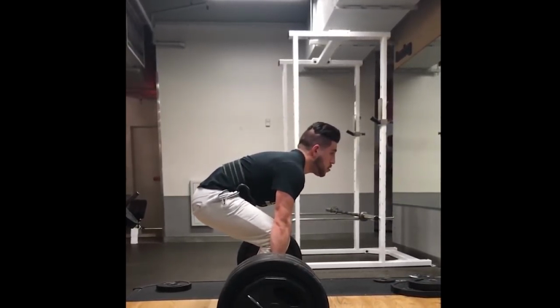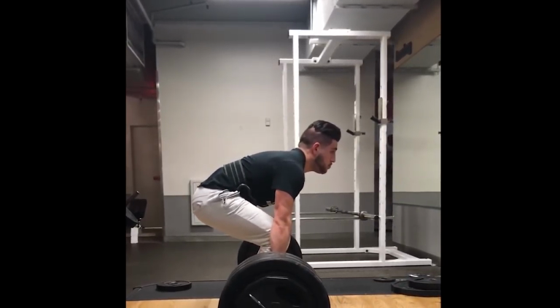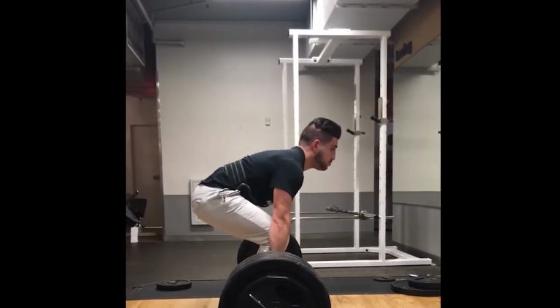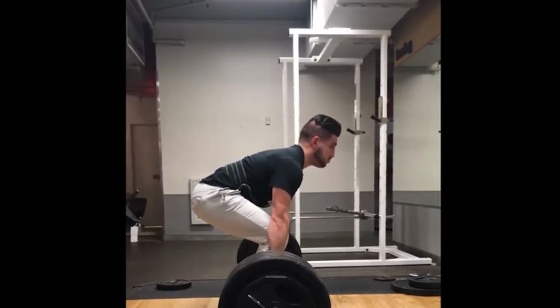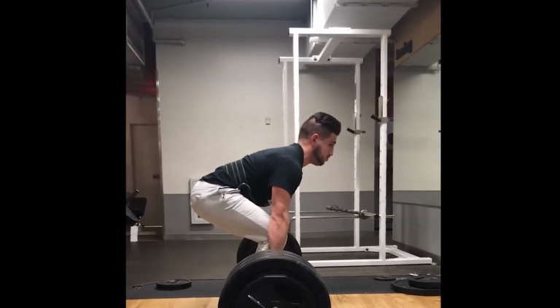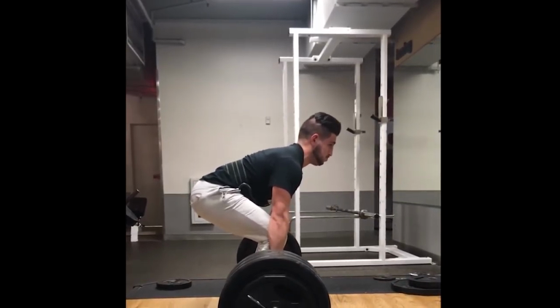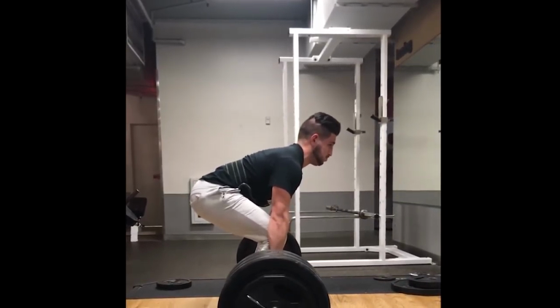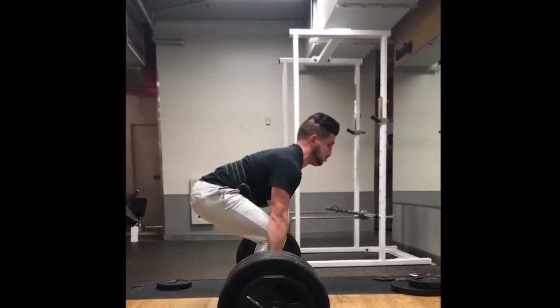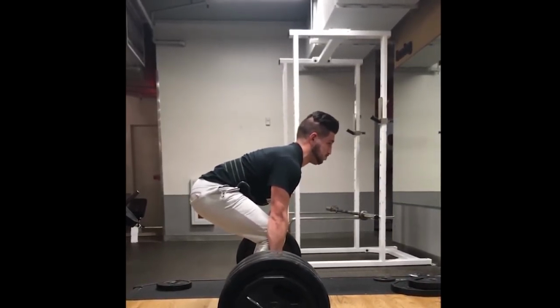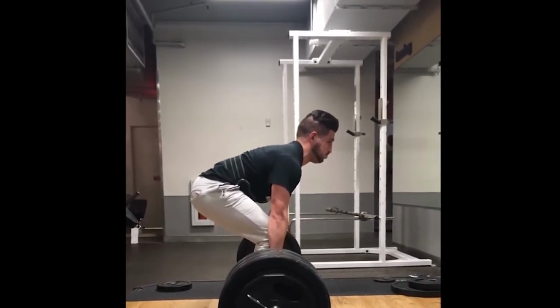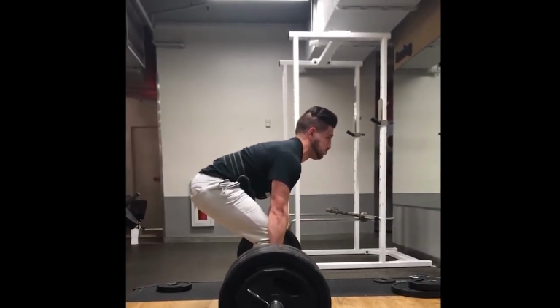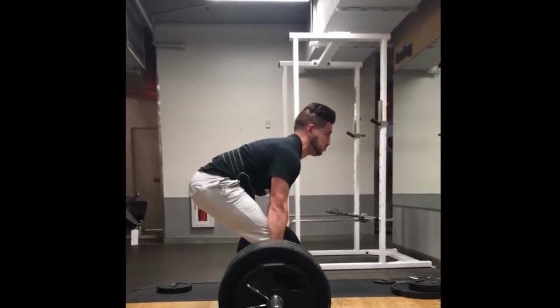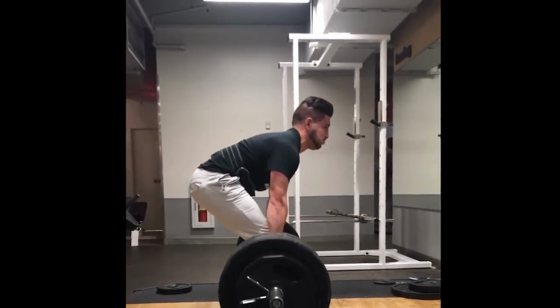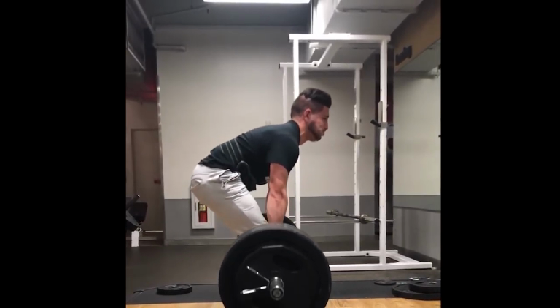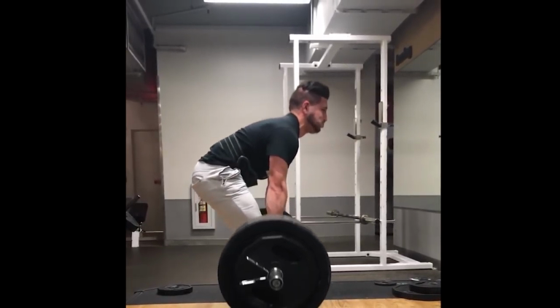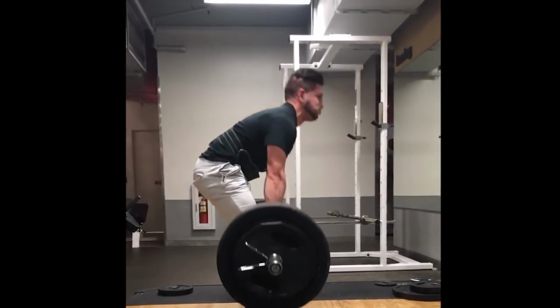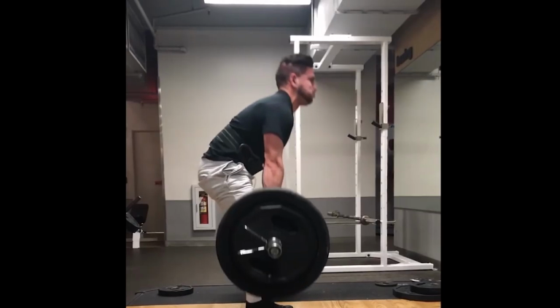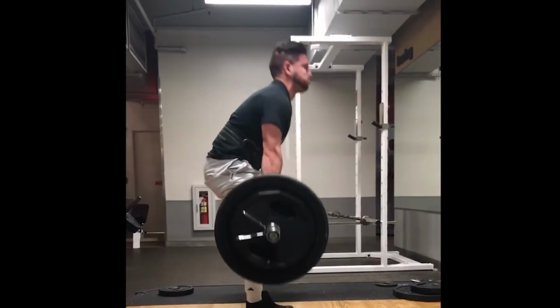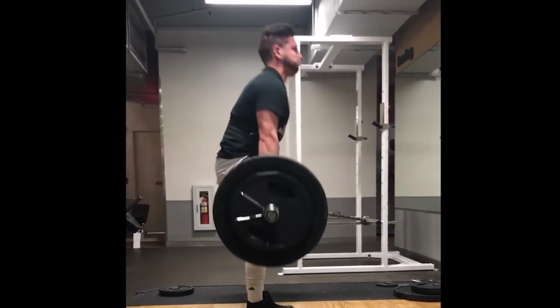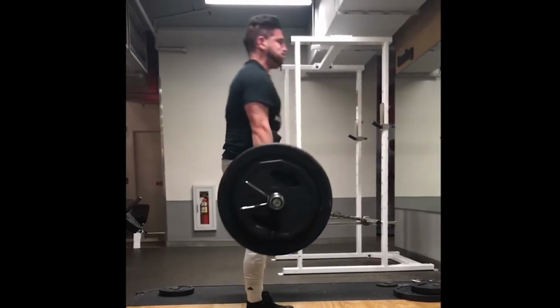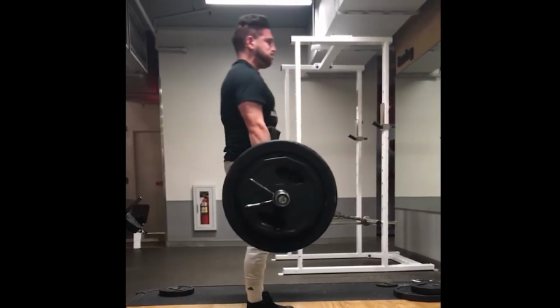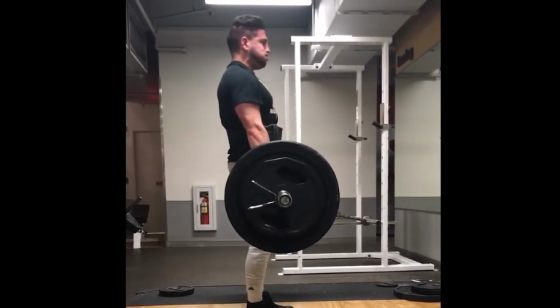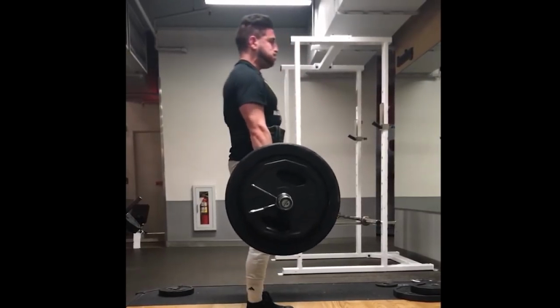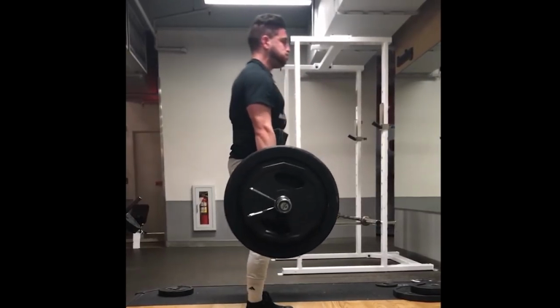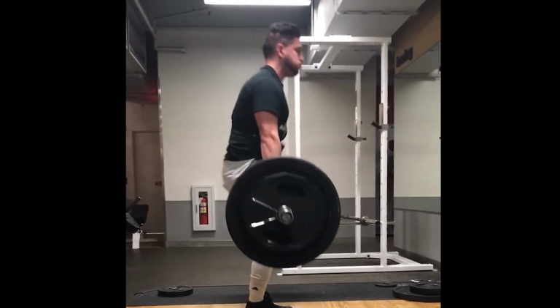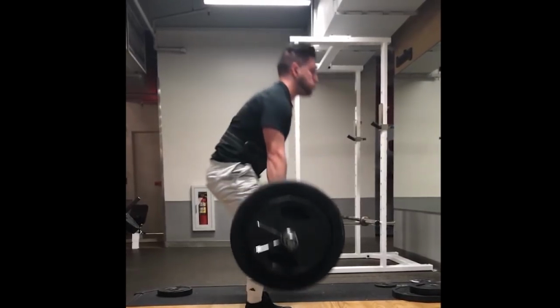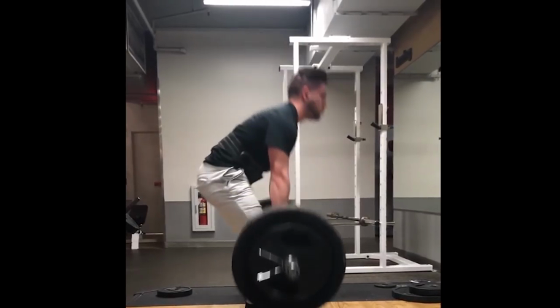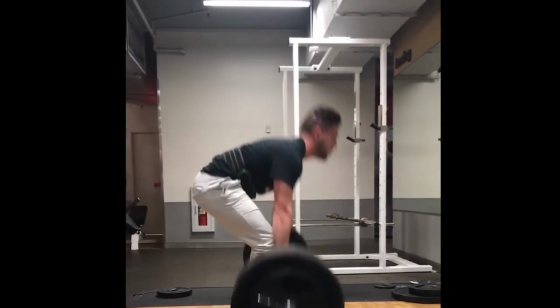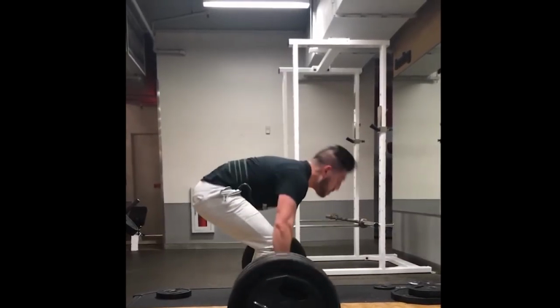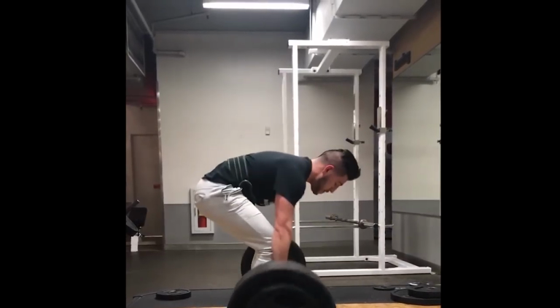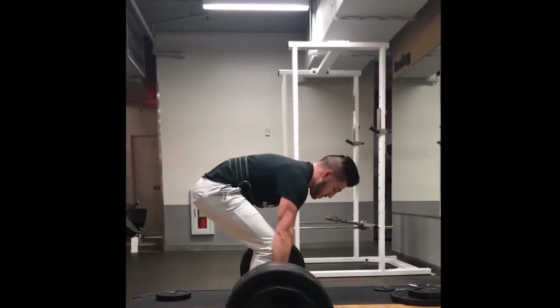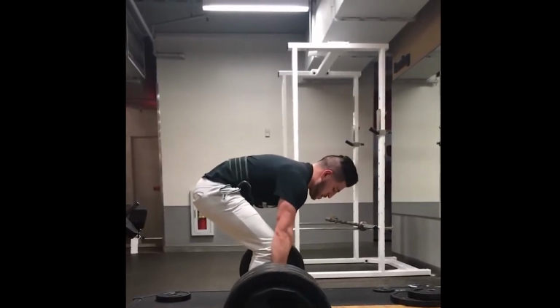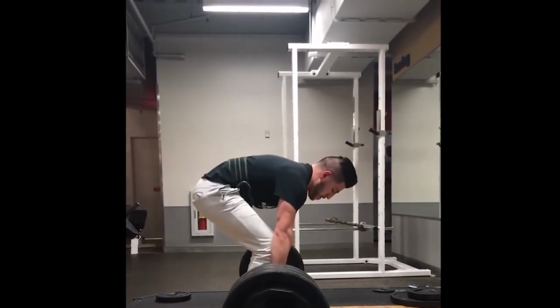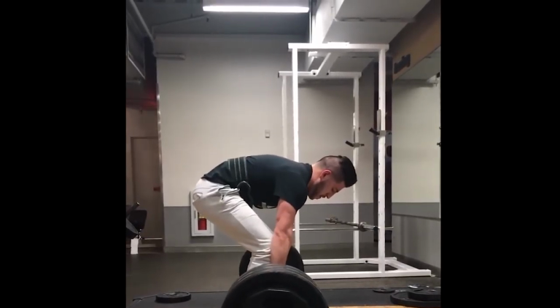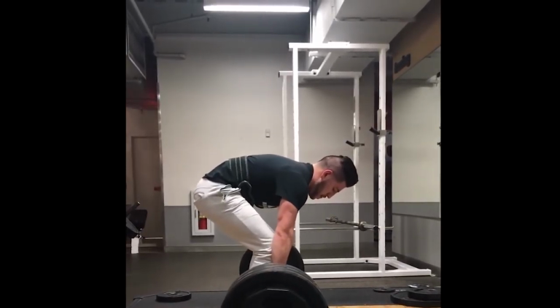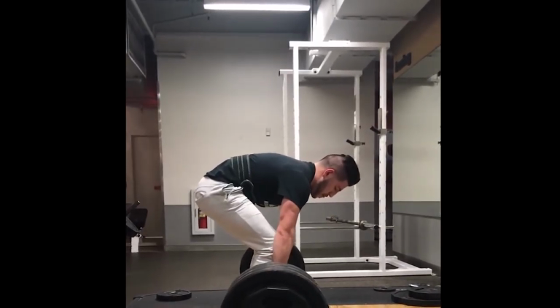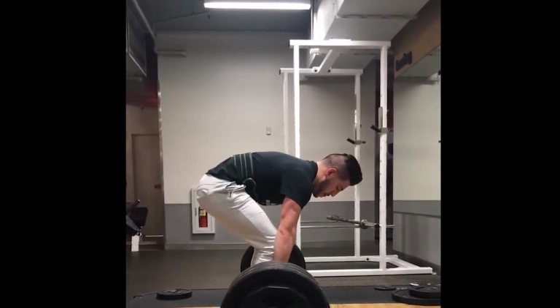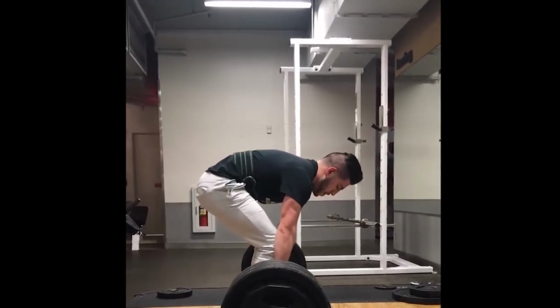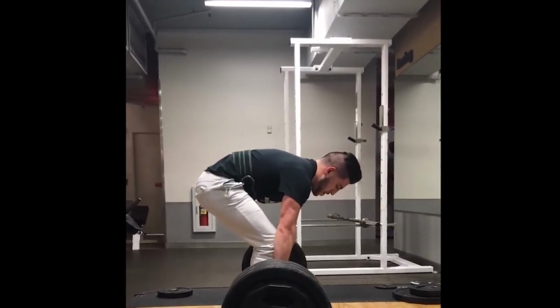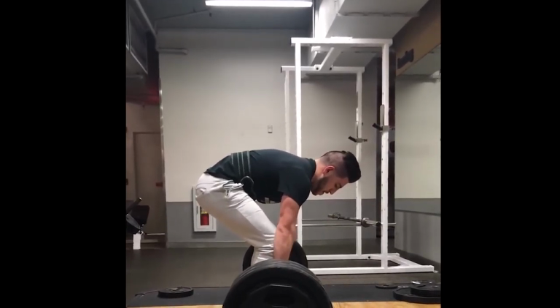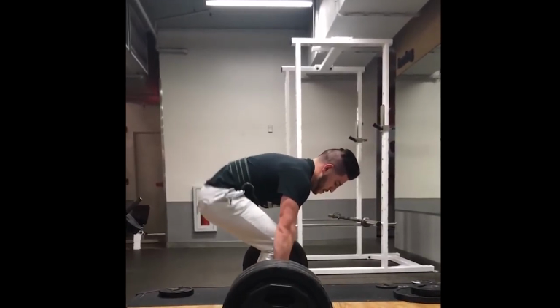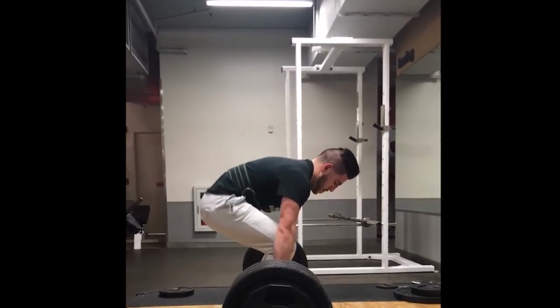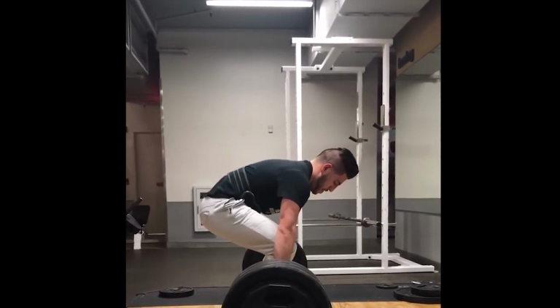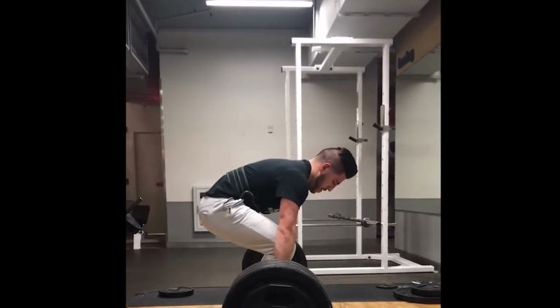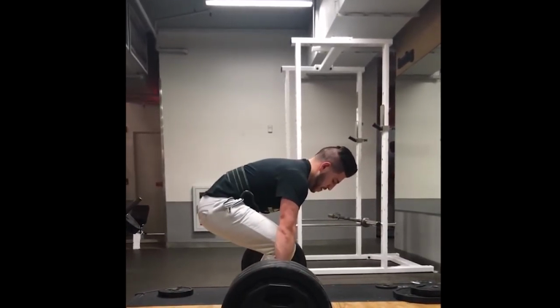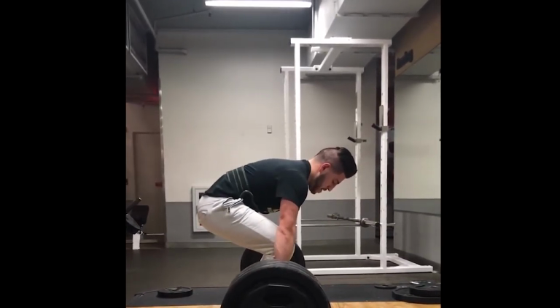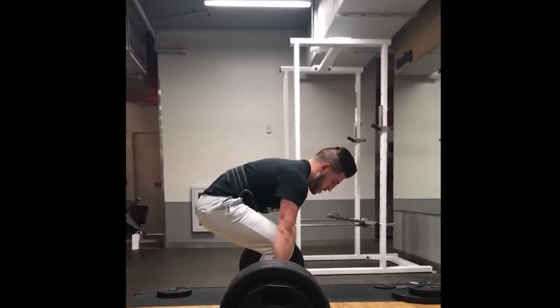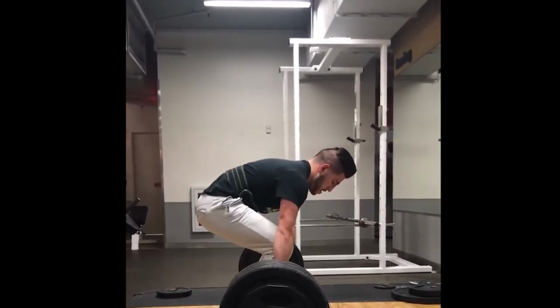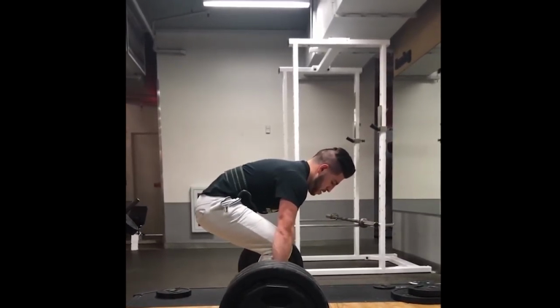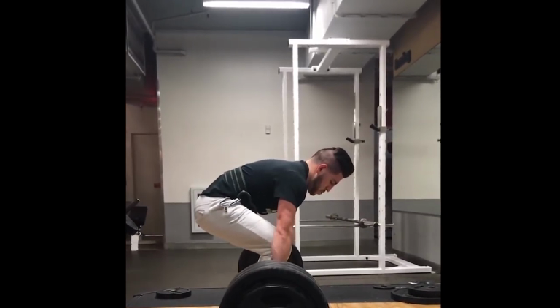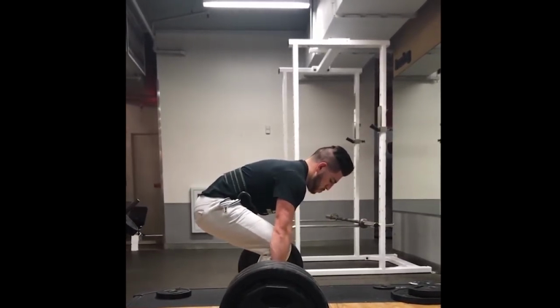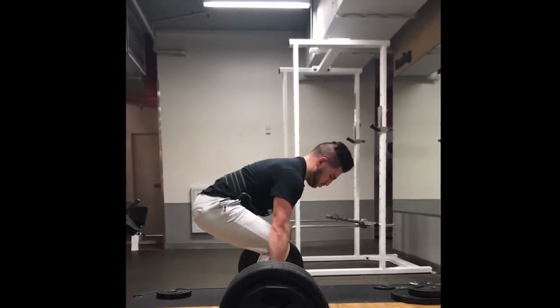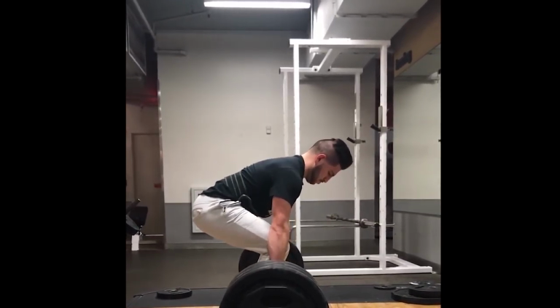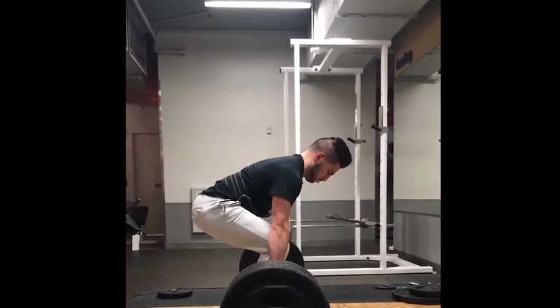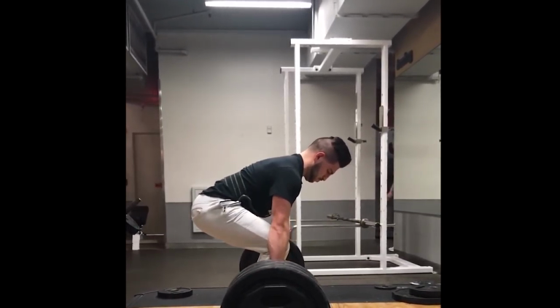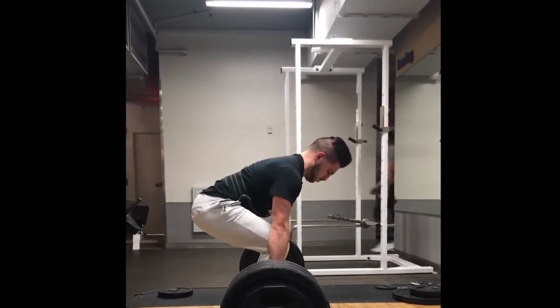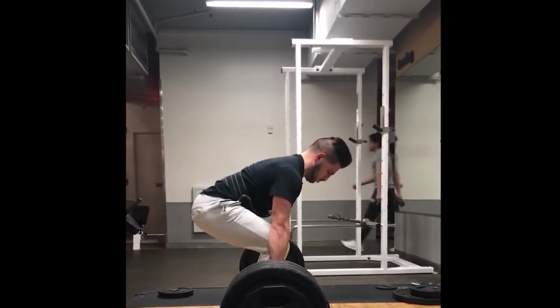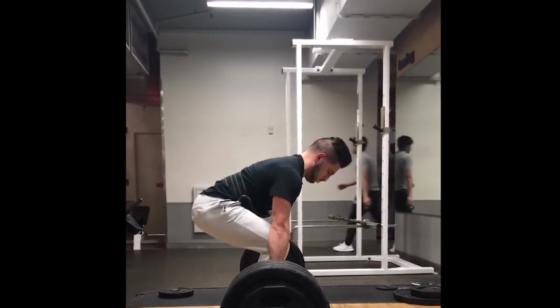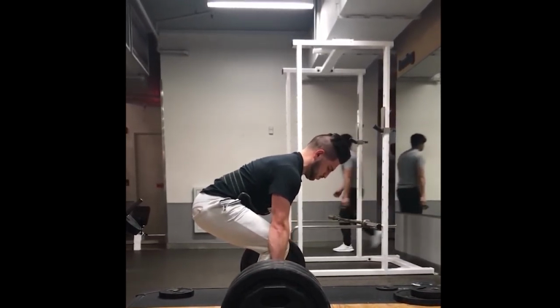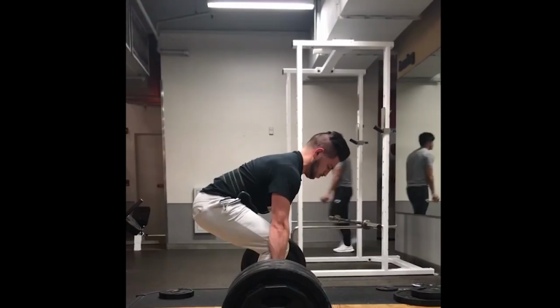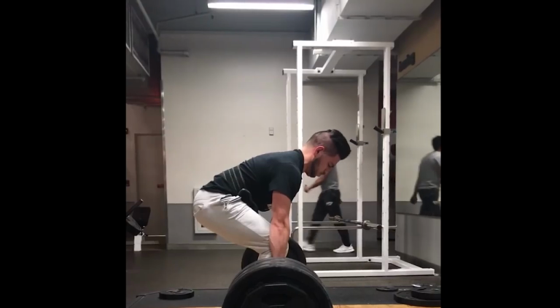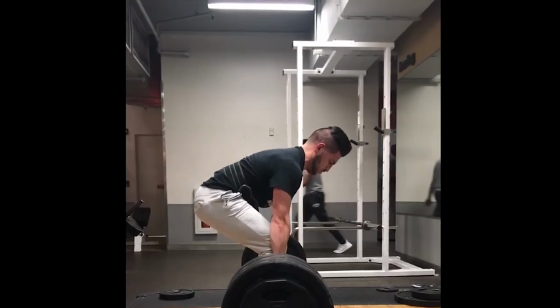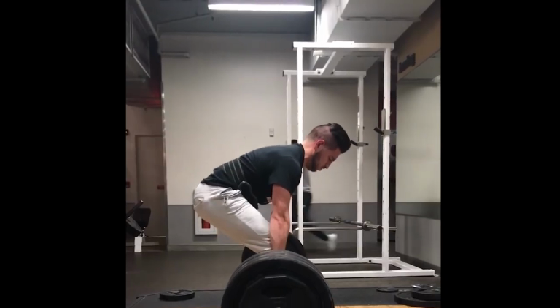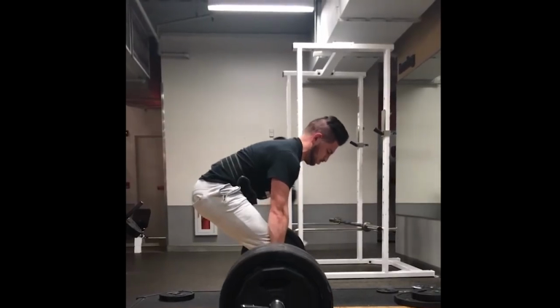Also, with your lockout, I need you to stand tall and straight, flexing your quads and glutes — not lean back. Get to work.